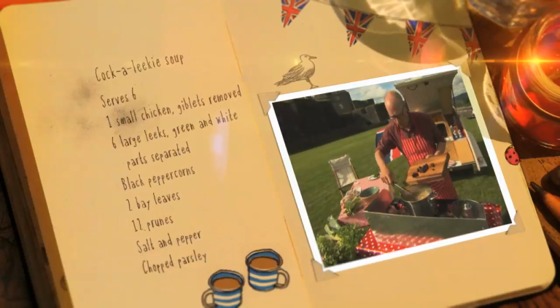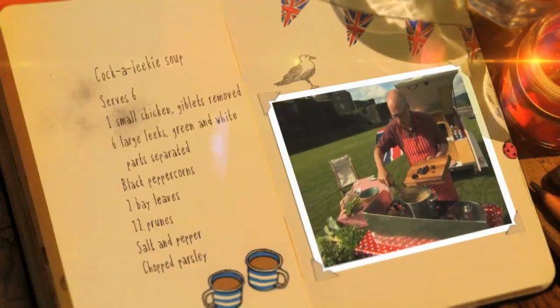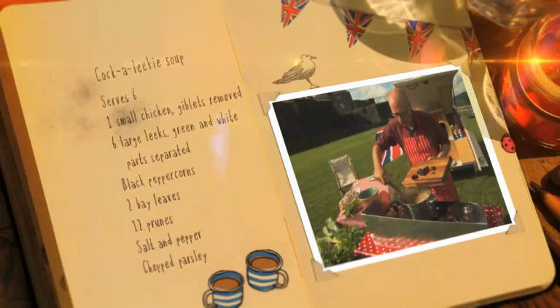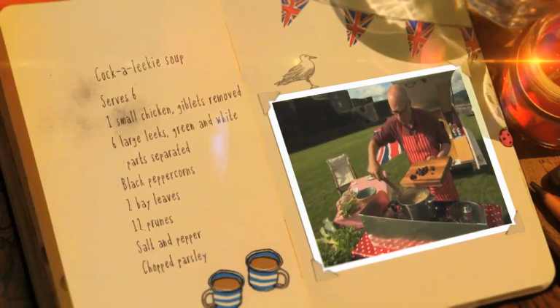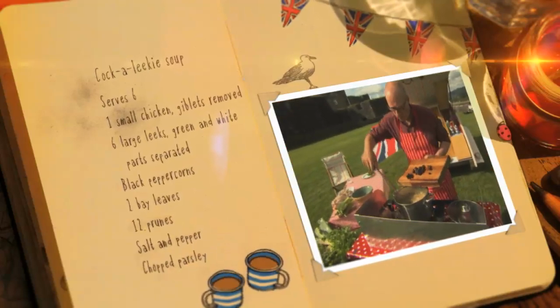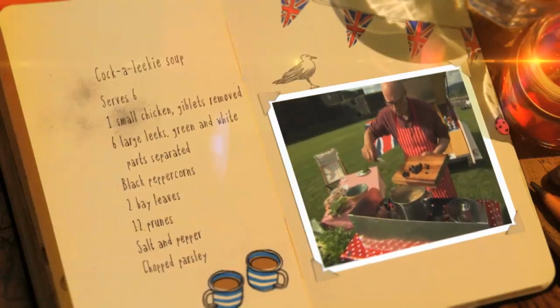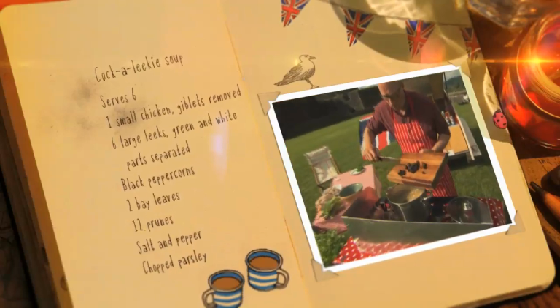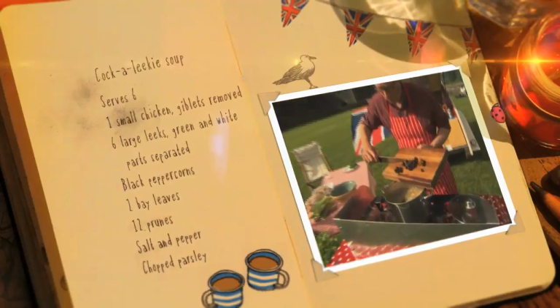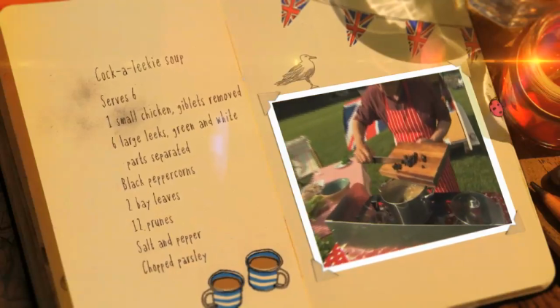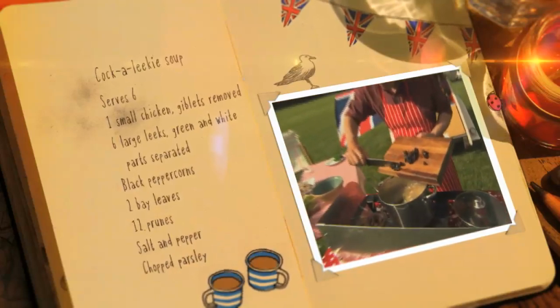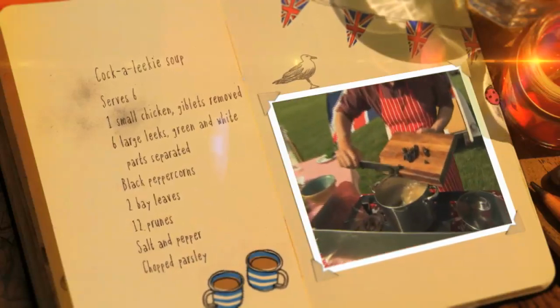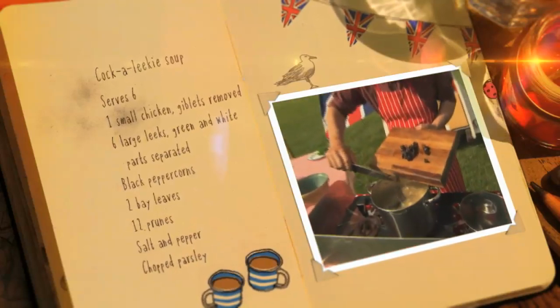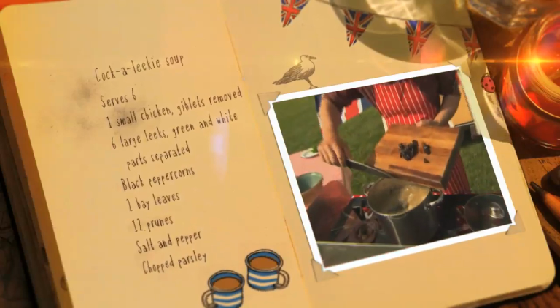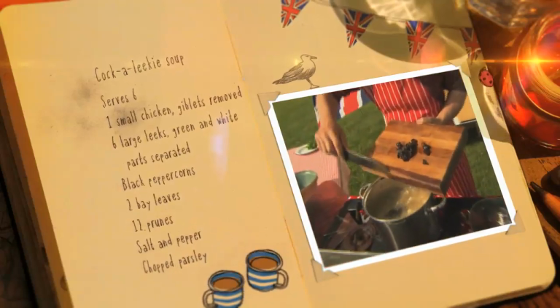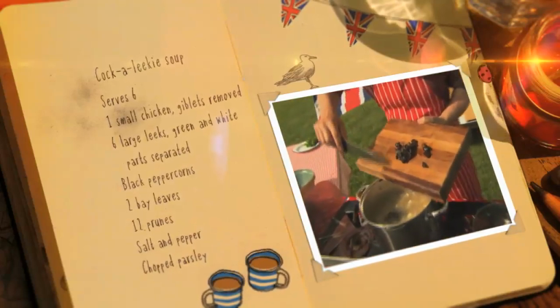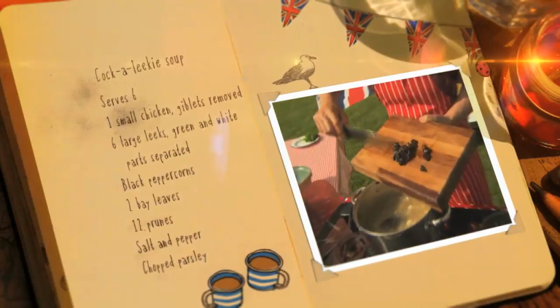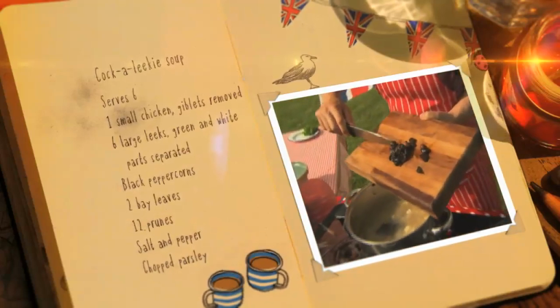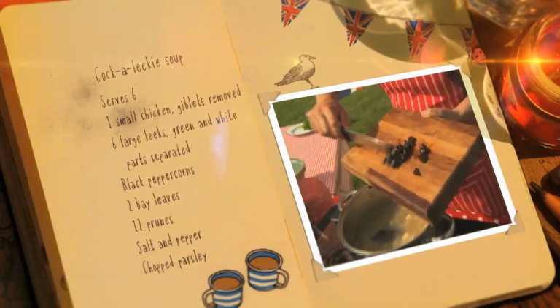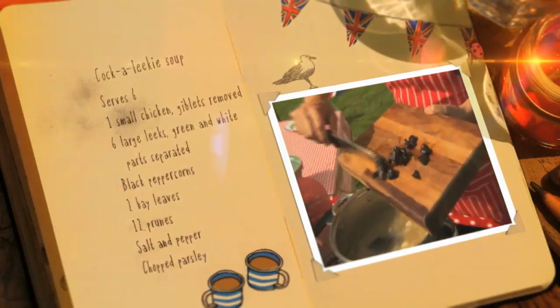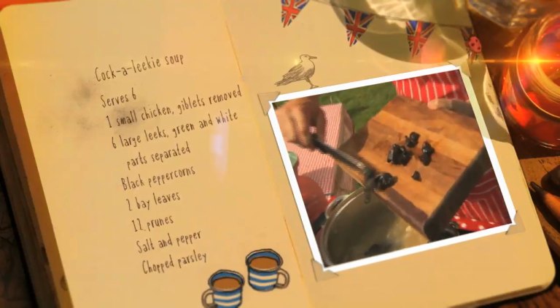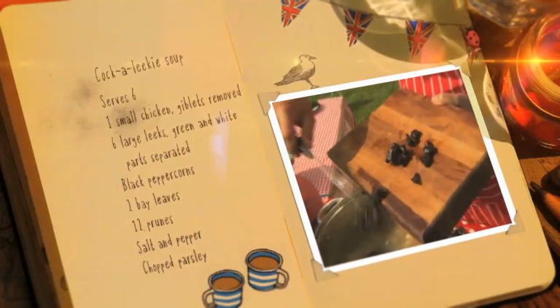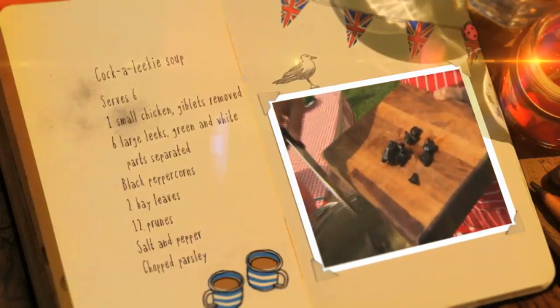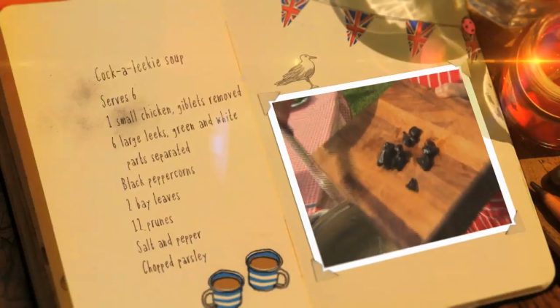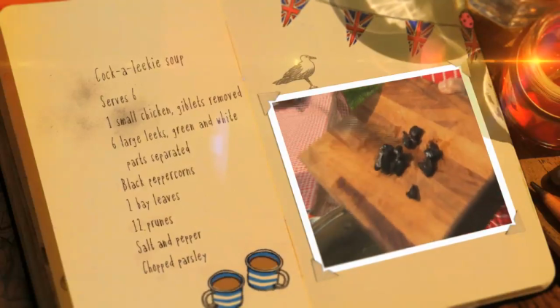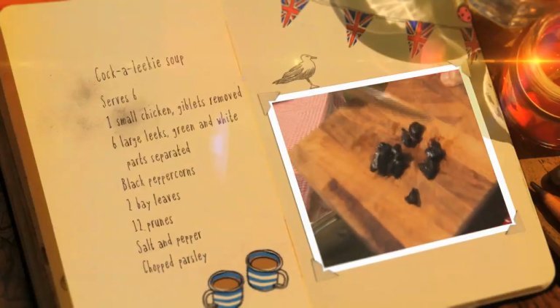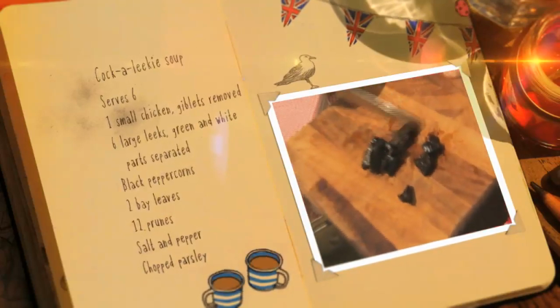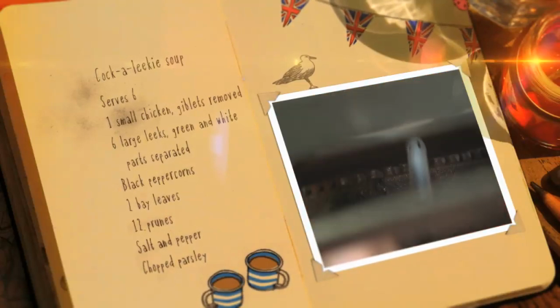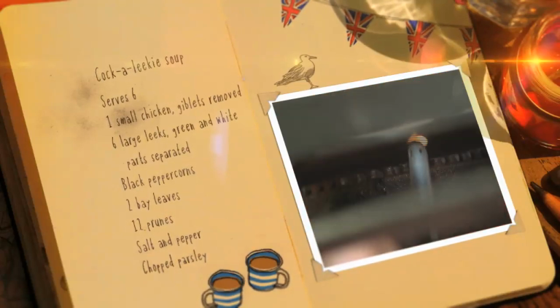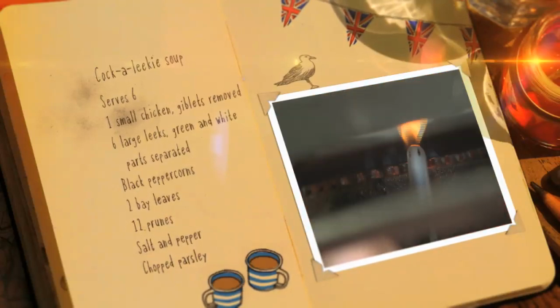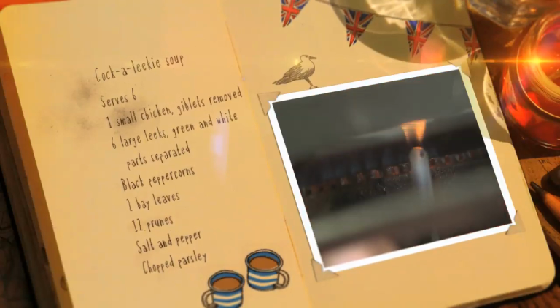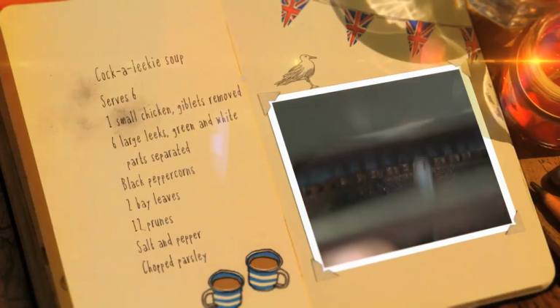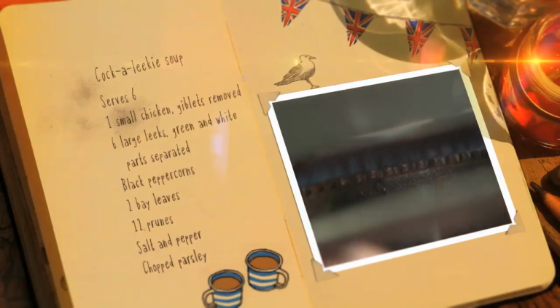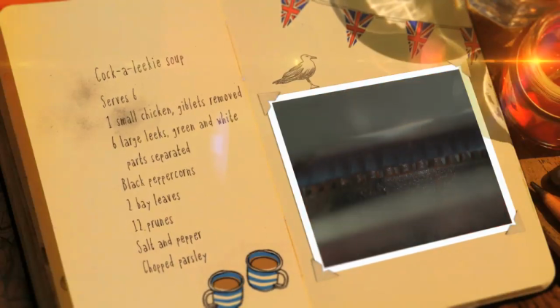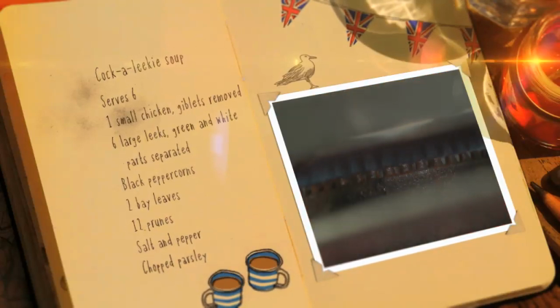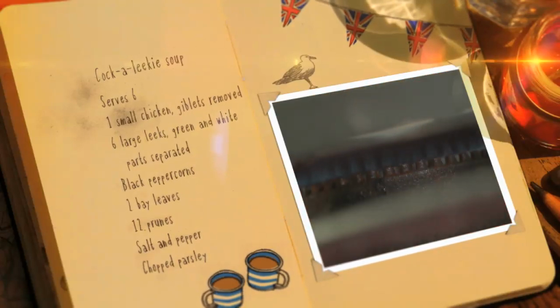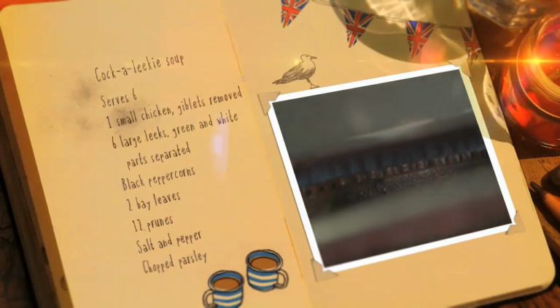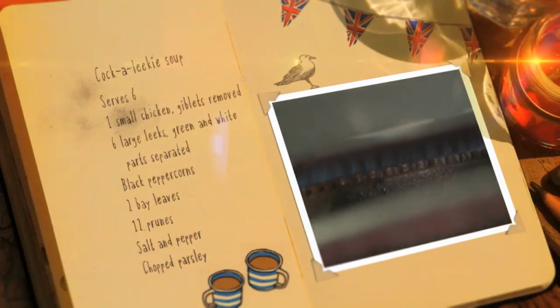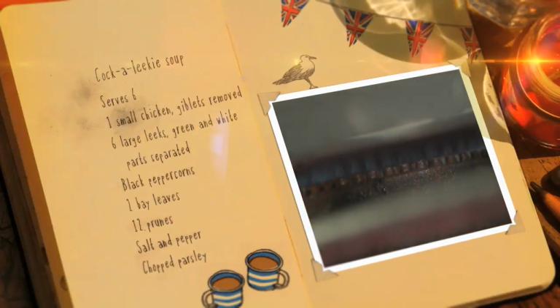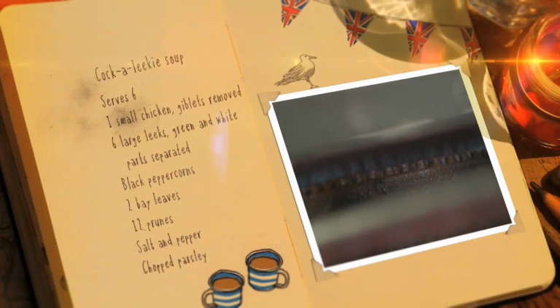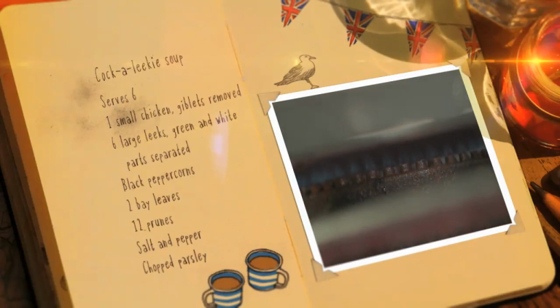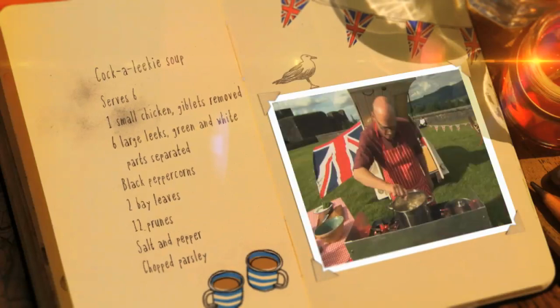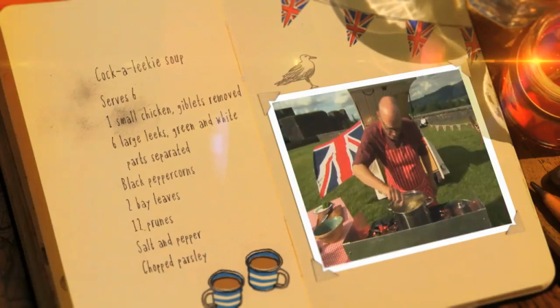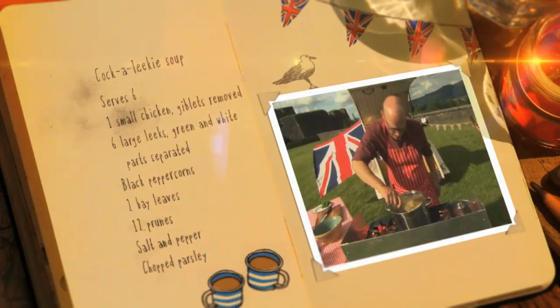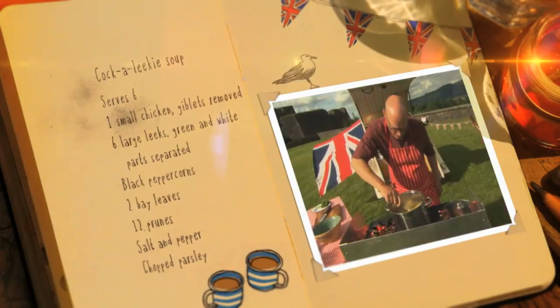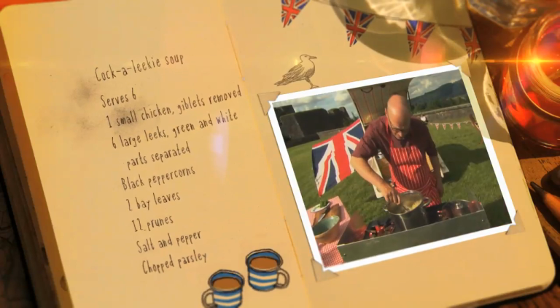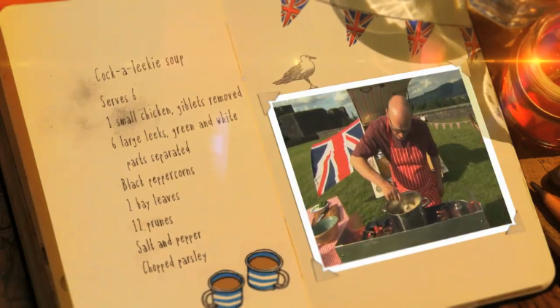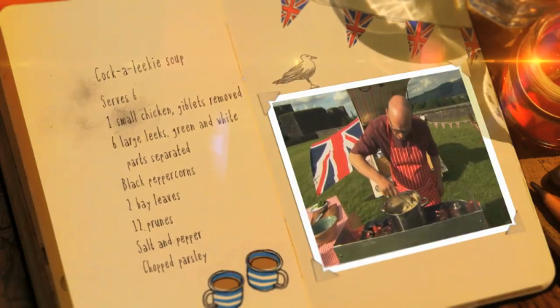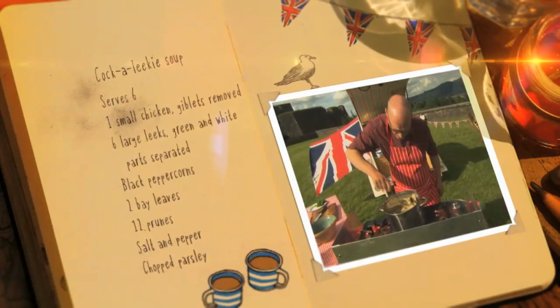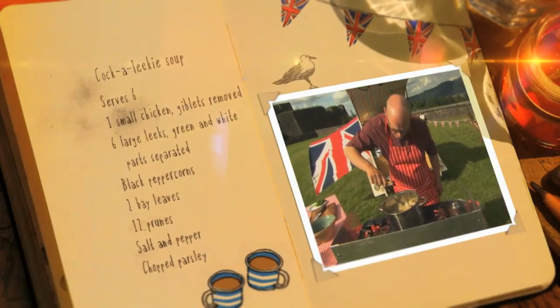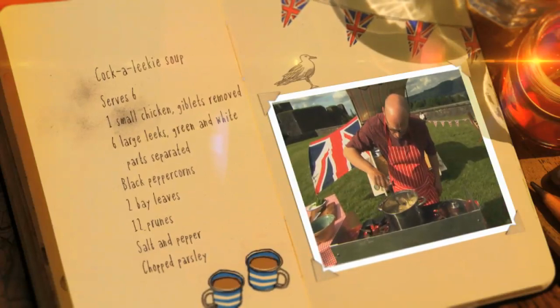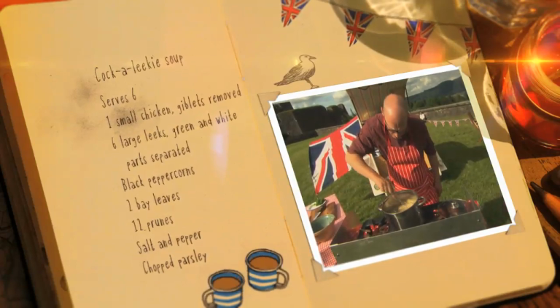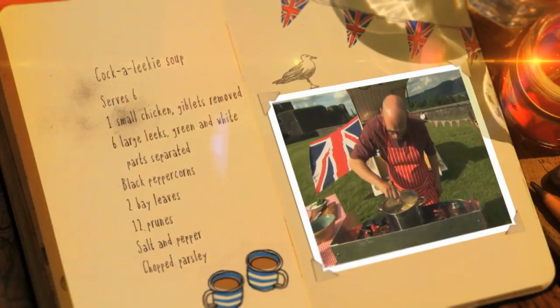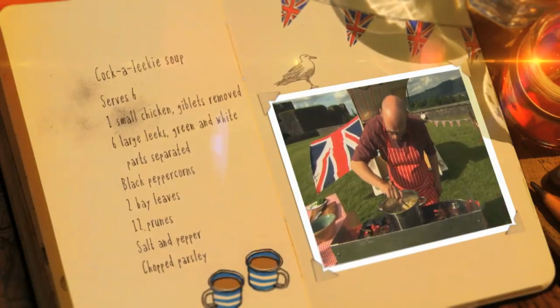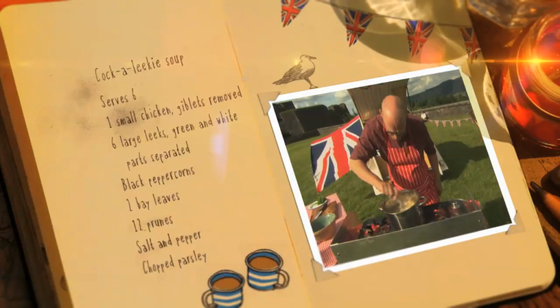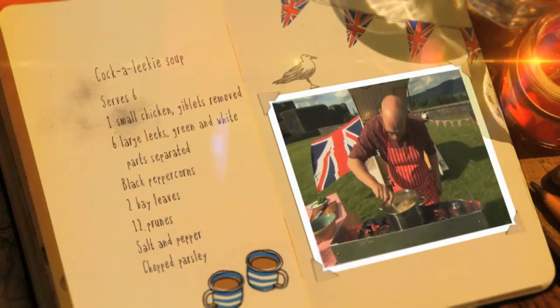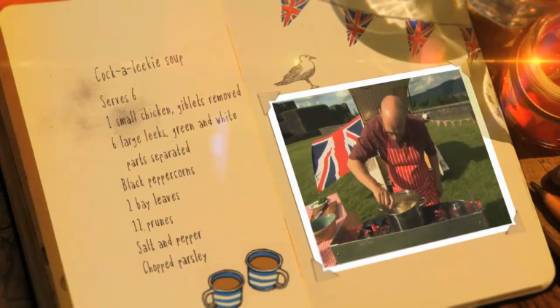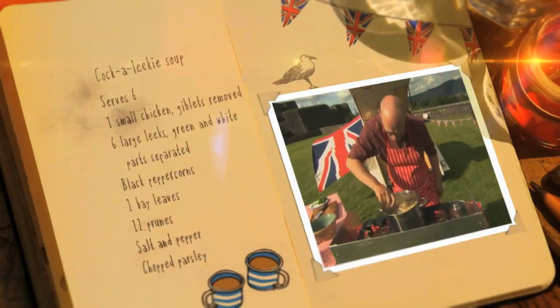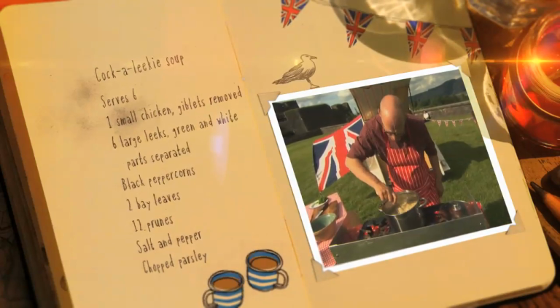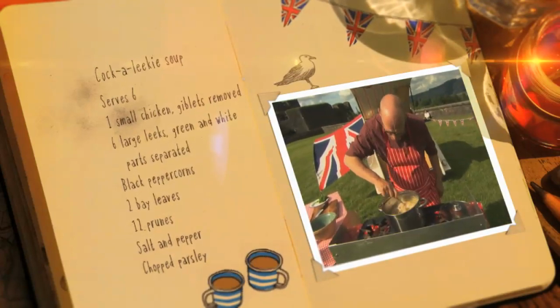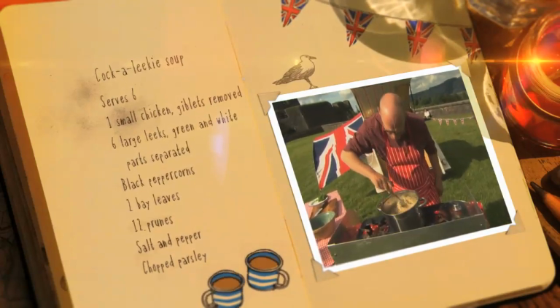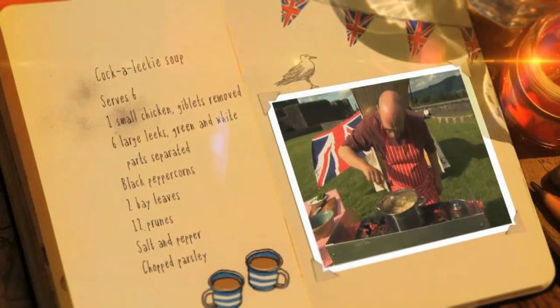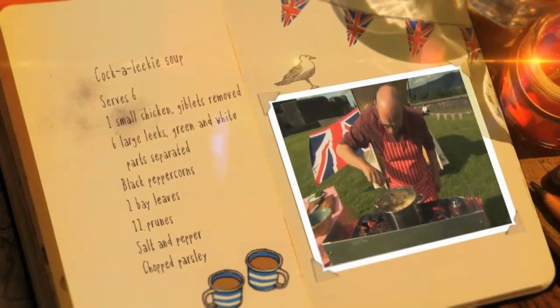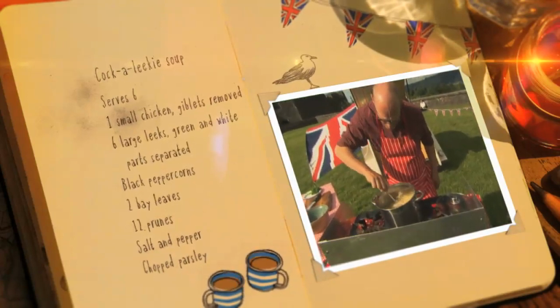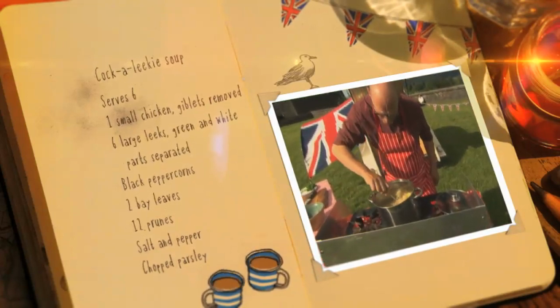Add the special traditional ingredient: chopped prunes, and heat for 5 minutes until the soup takes on a golden rich colour.